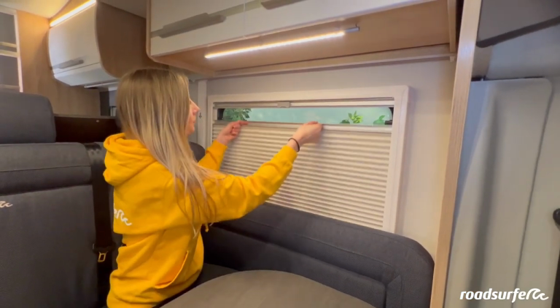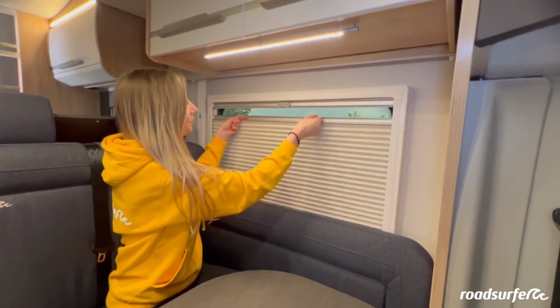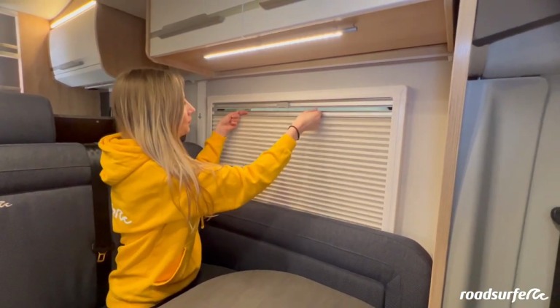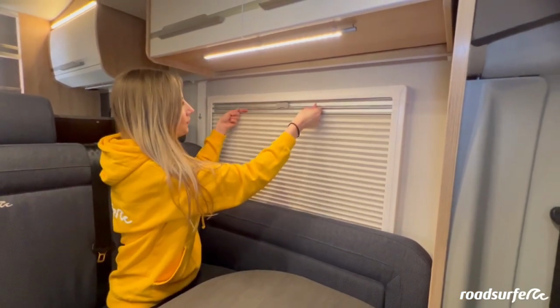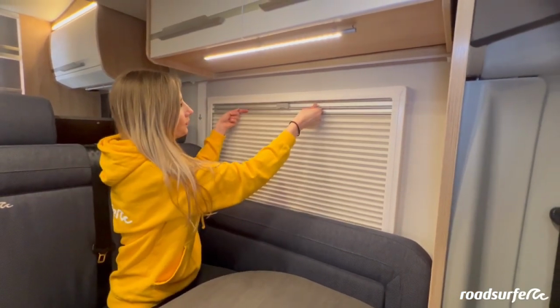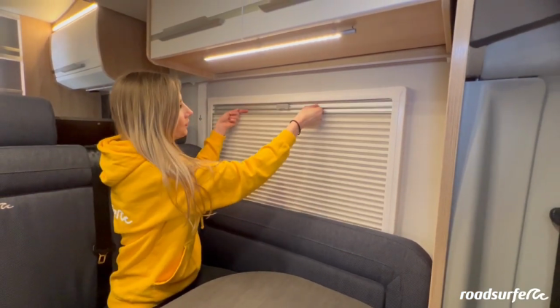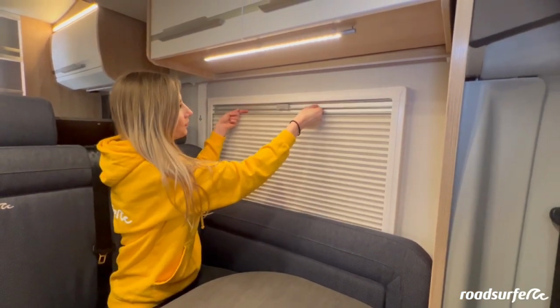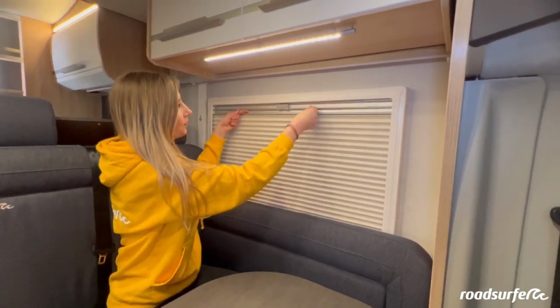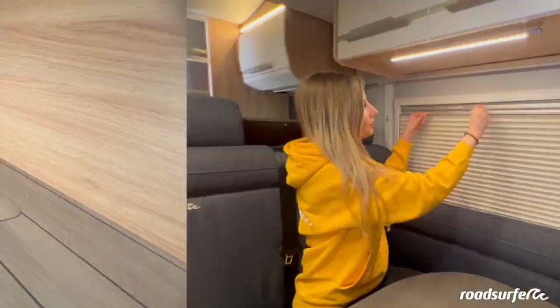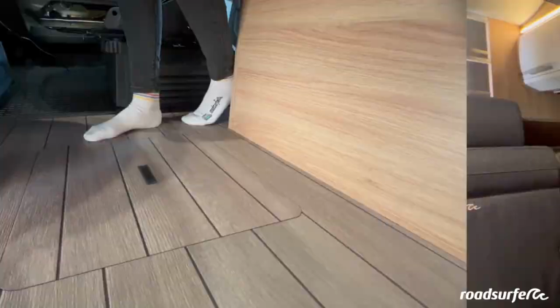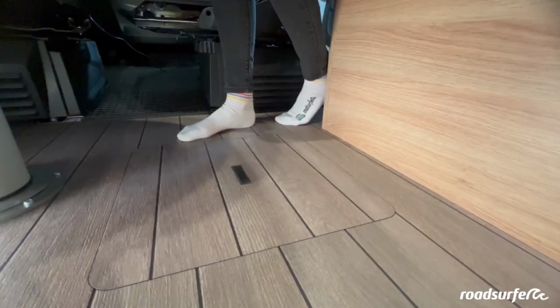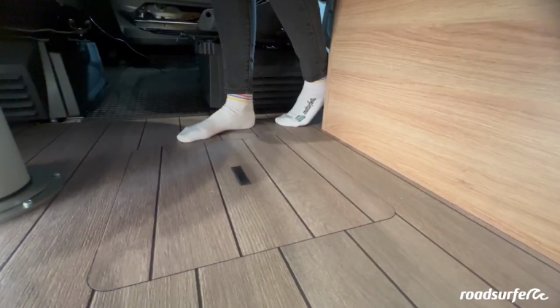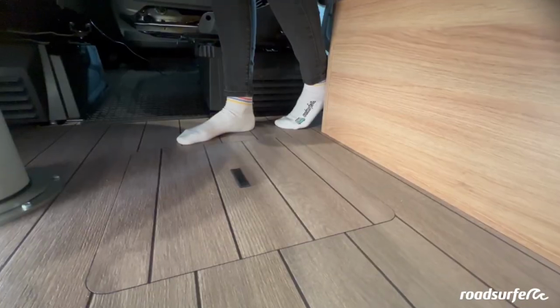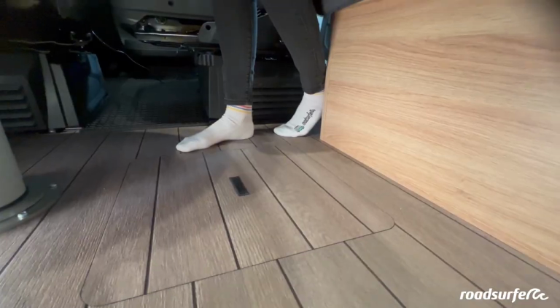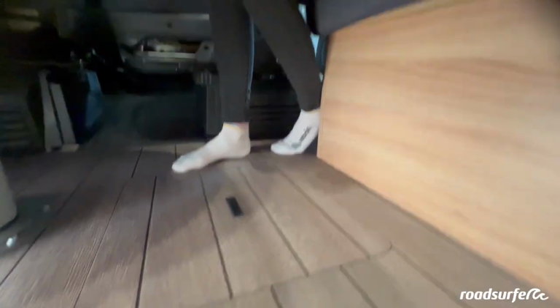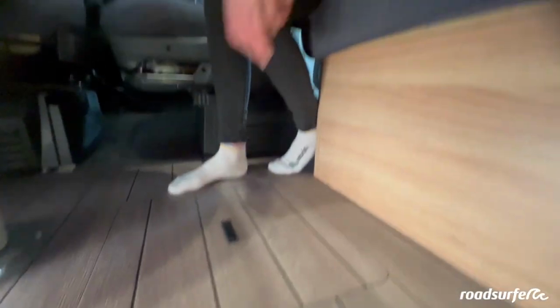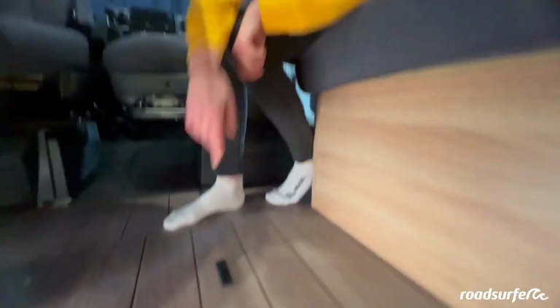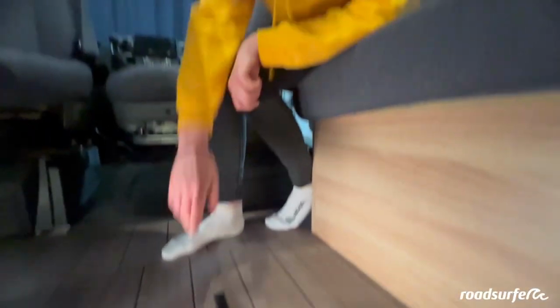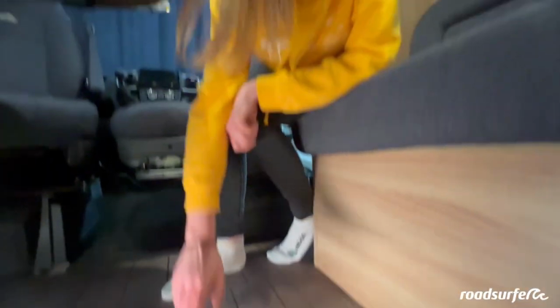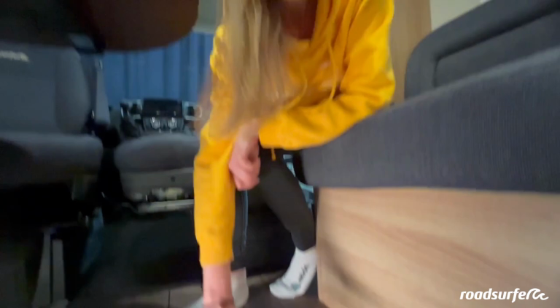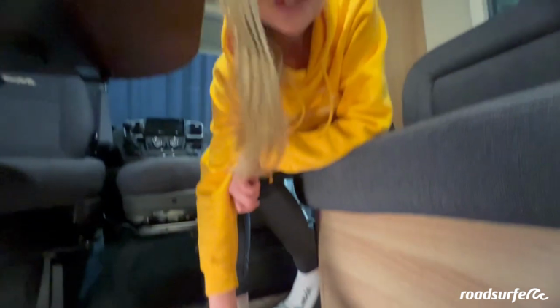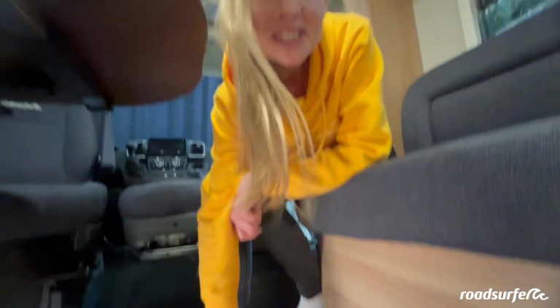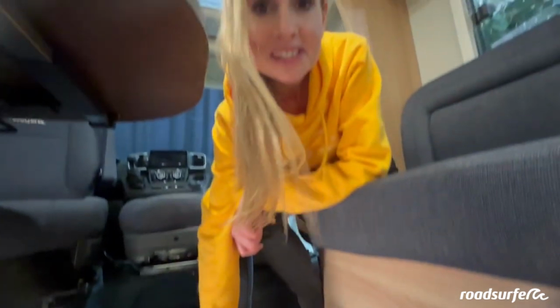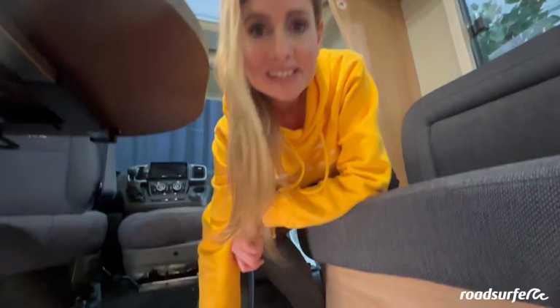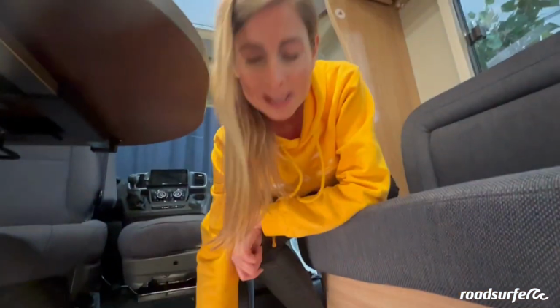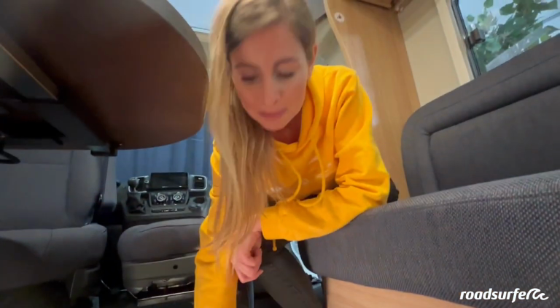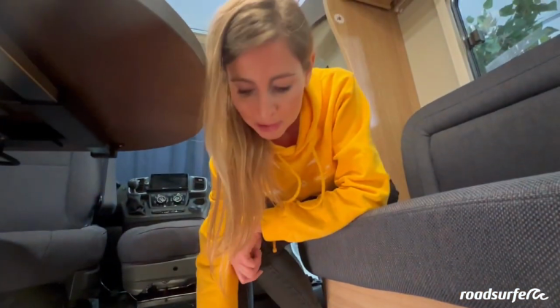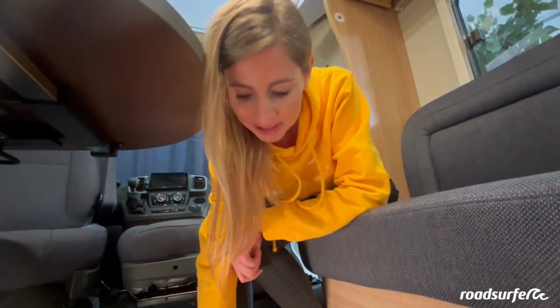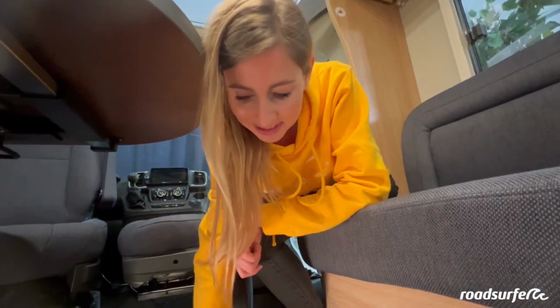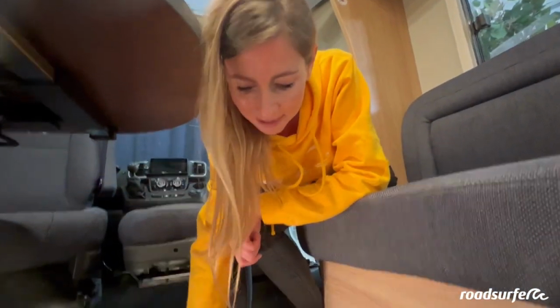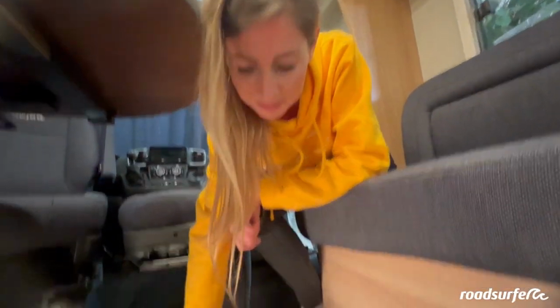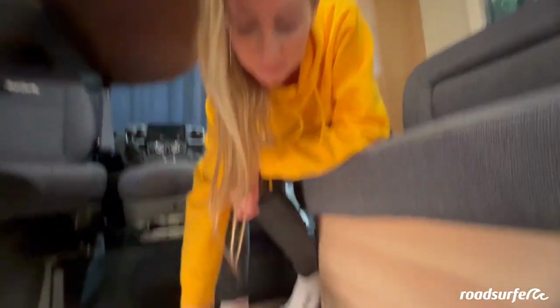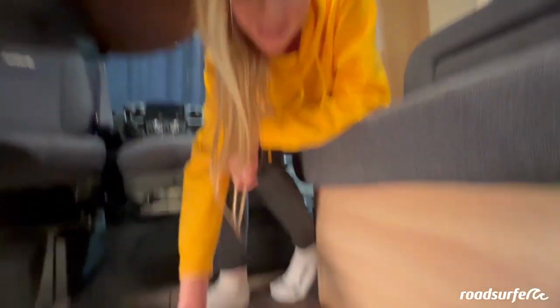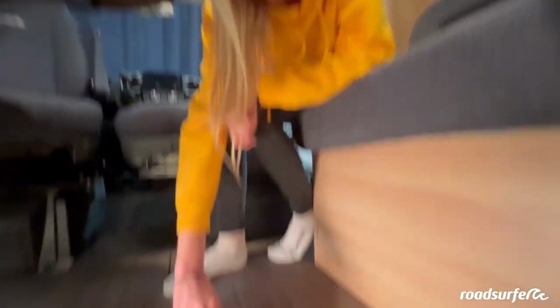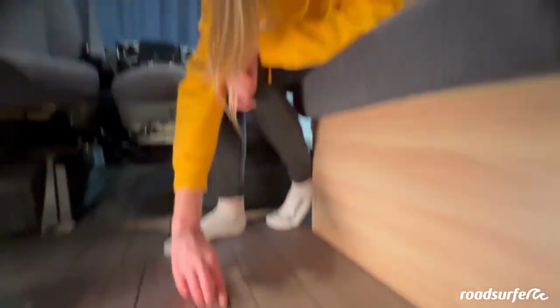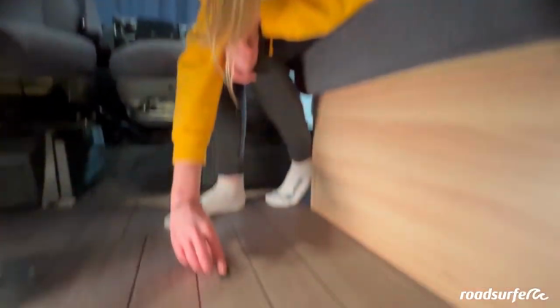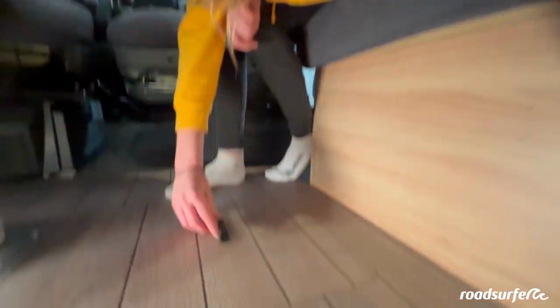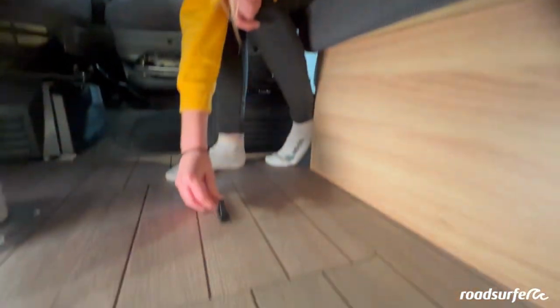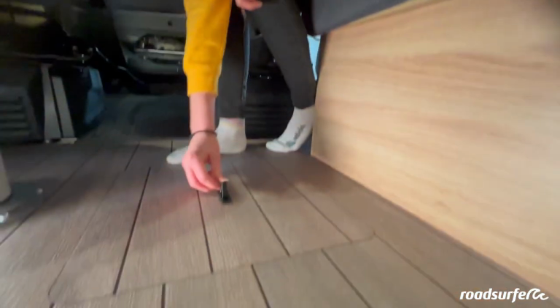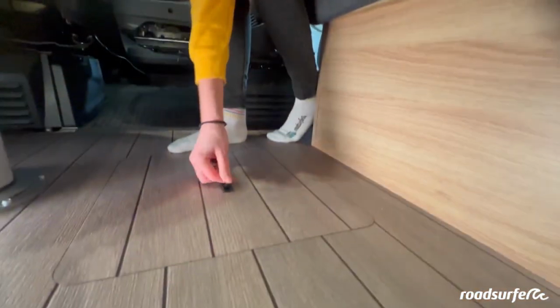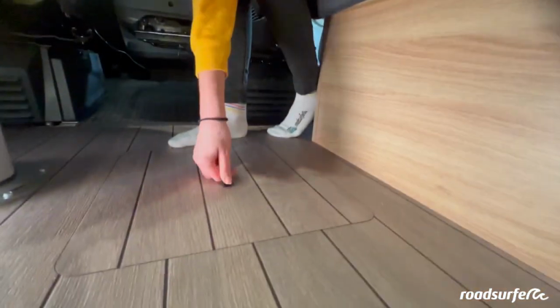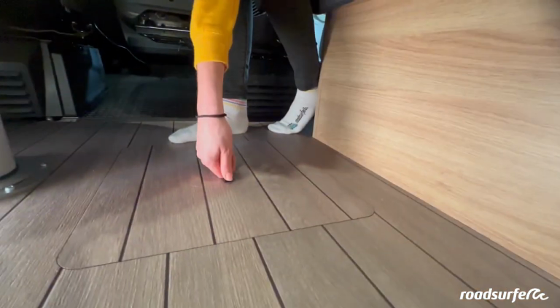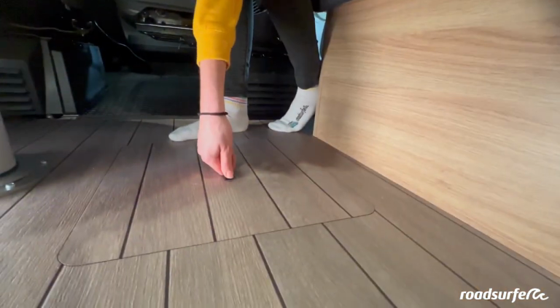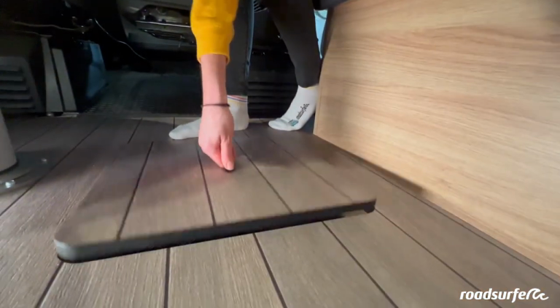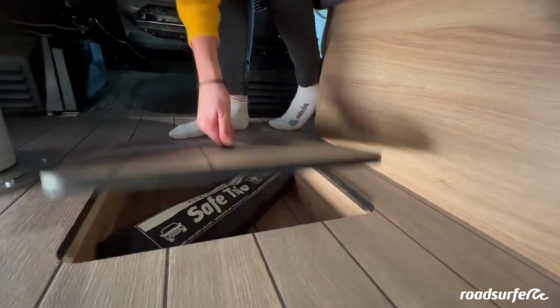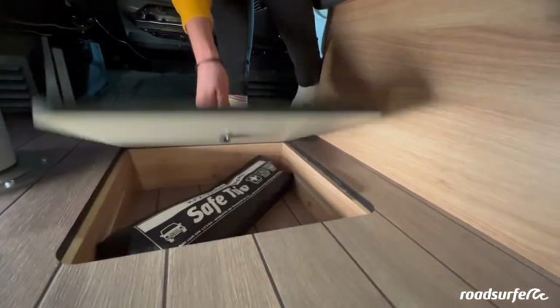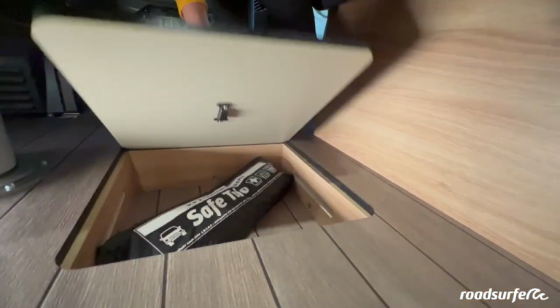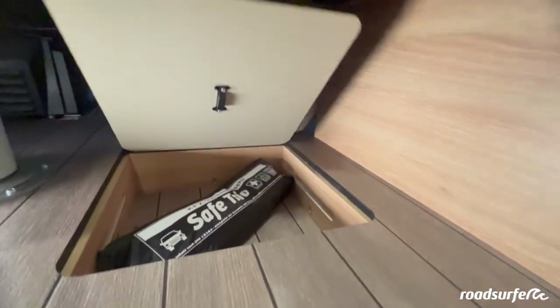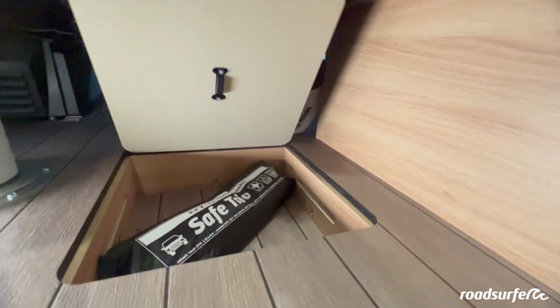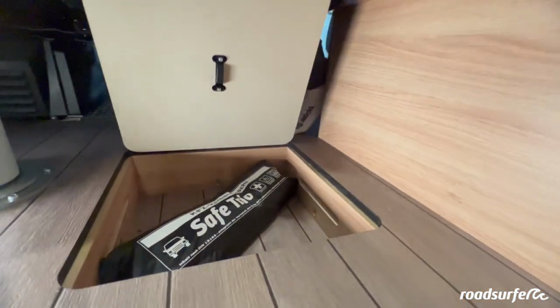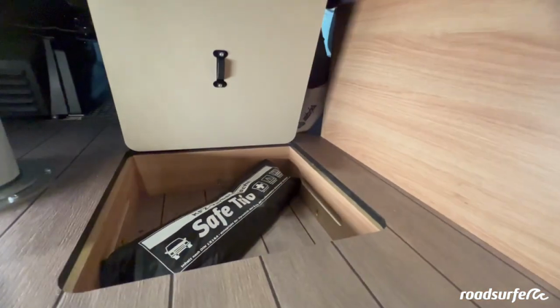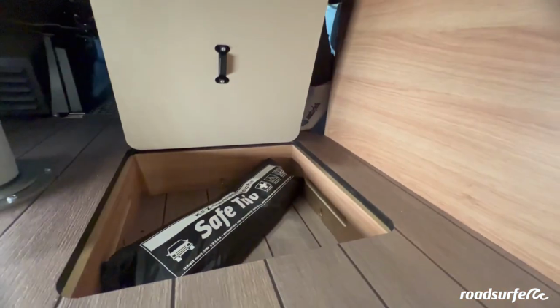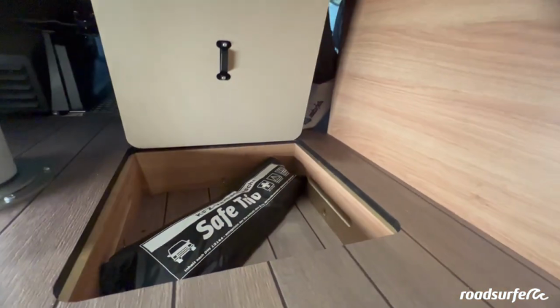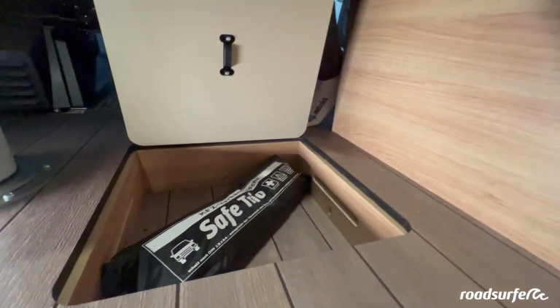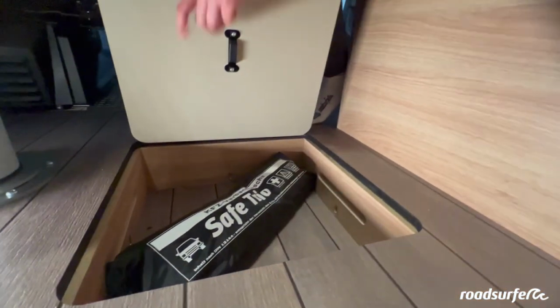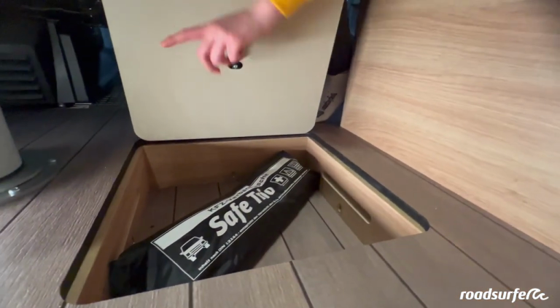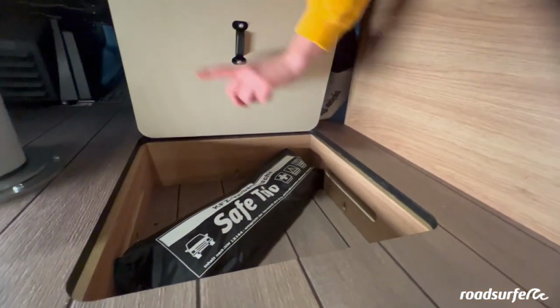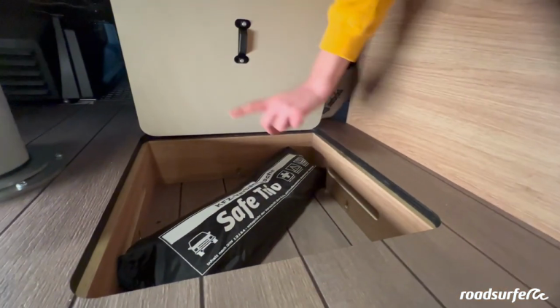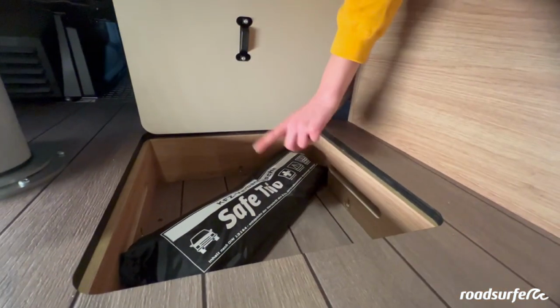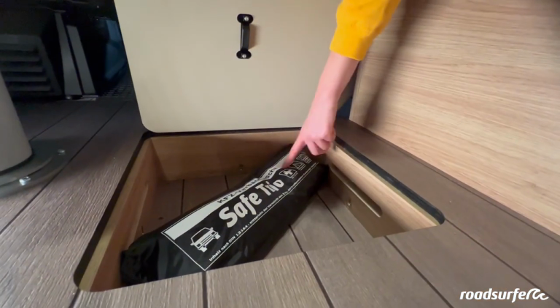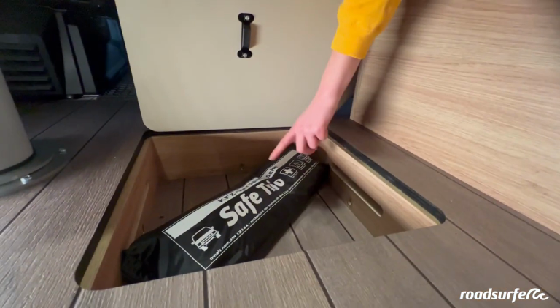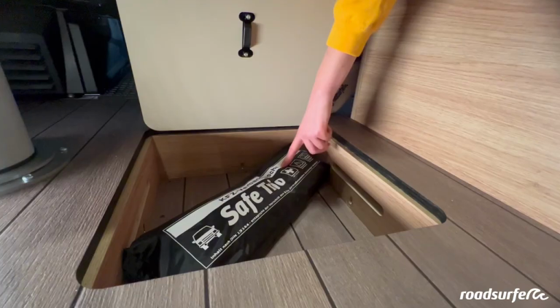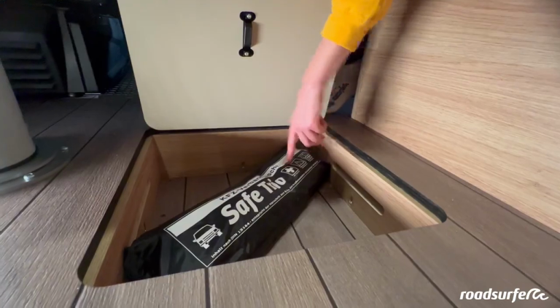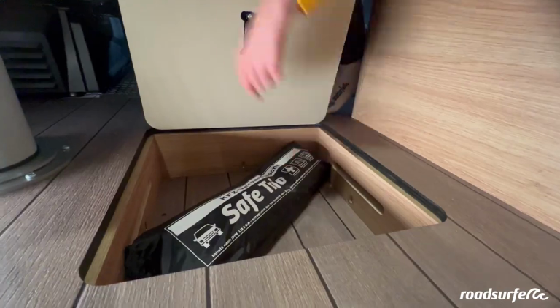Down here in the floor flap in the dining room, you'll find the first aid kit as well as the warning triangle.